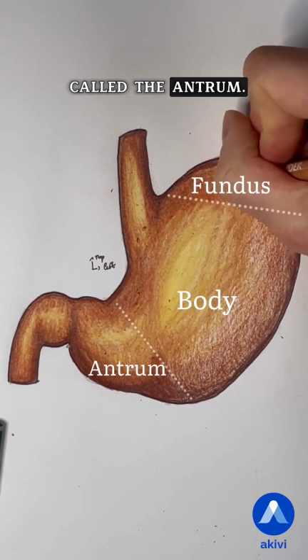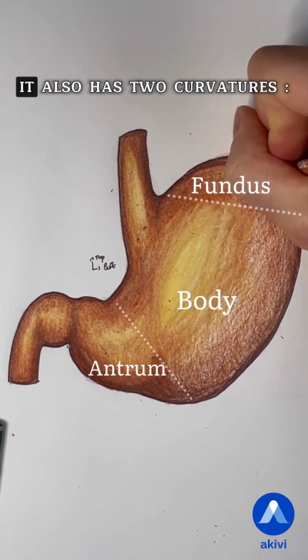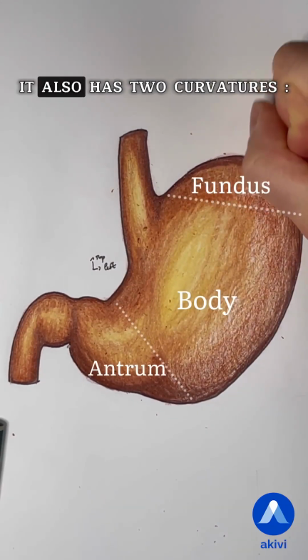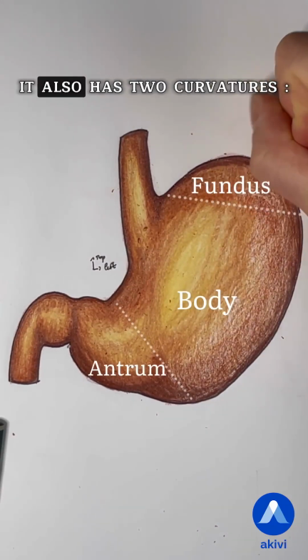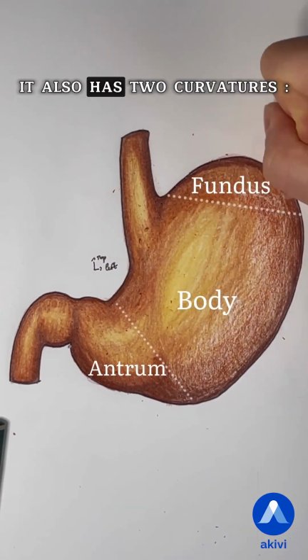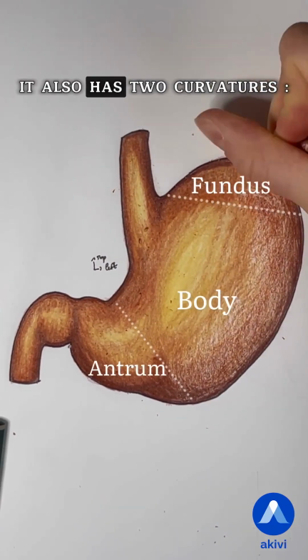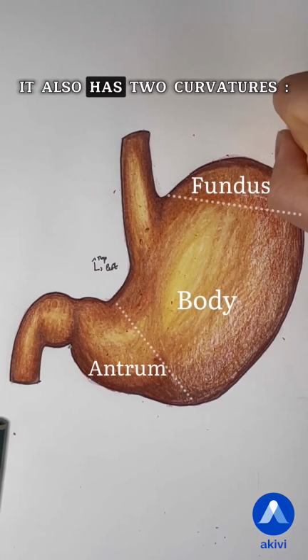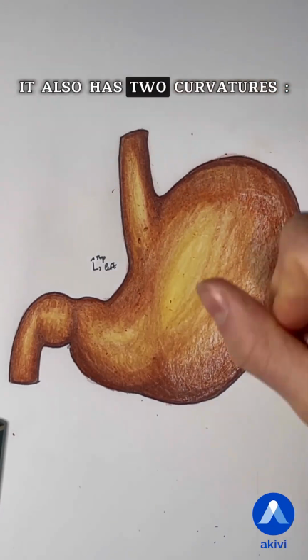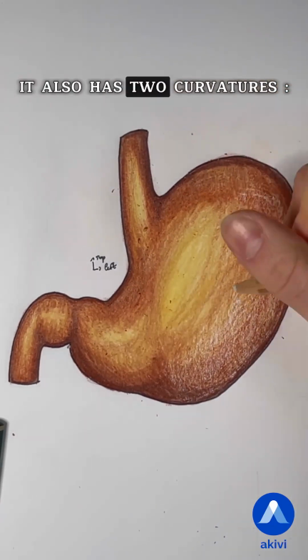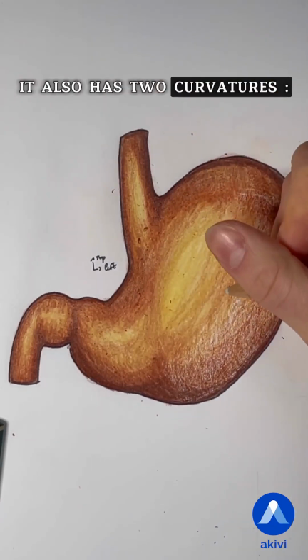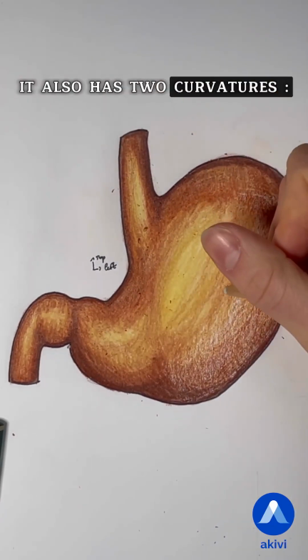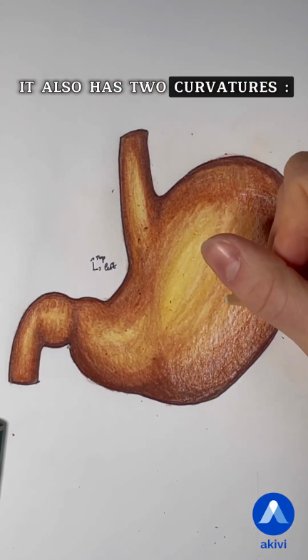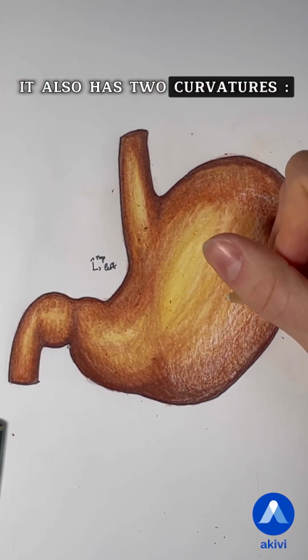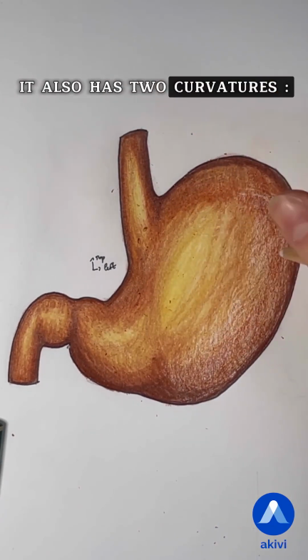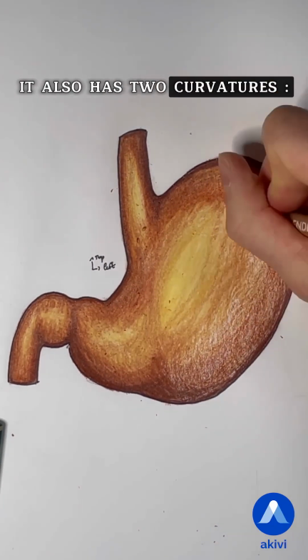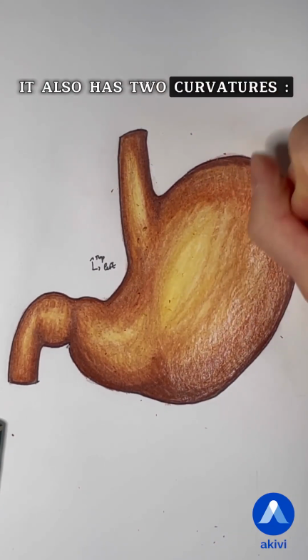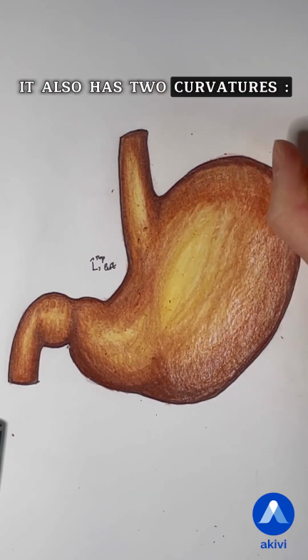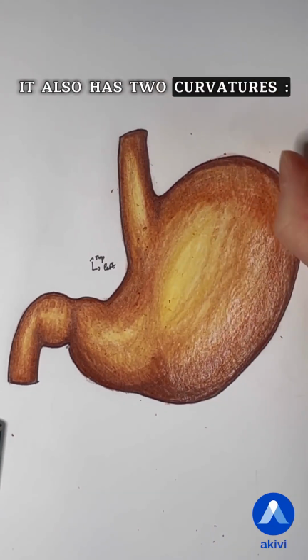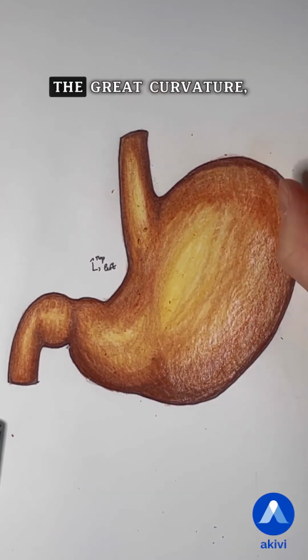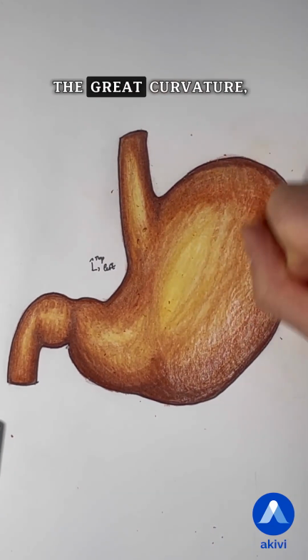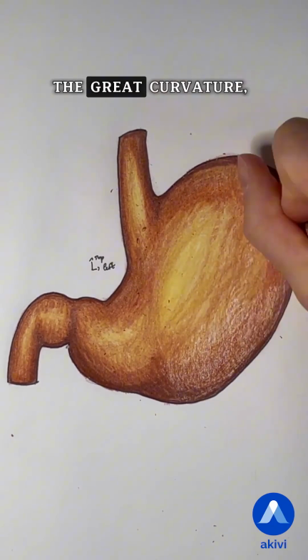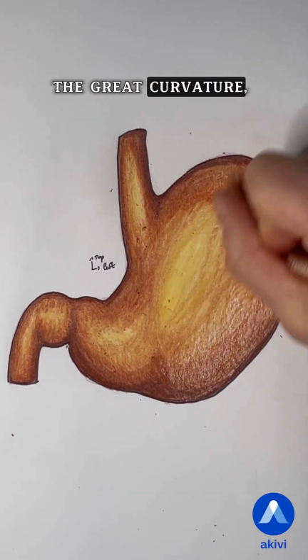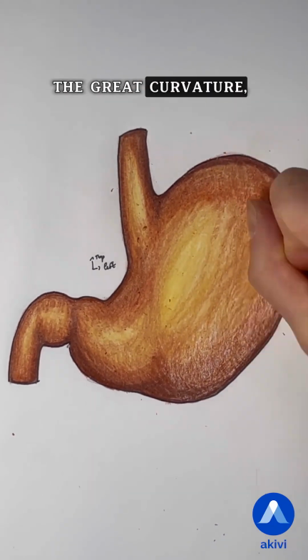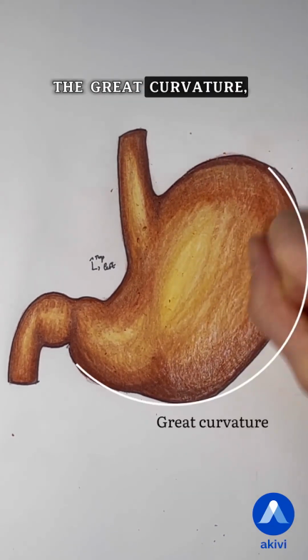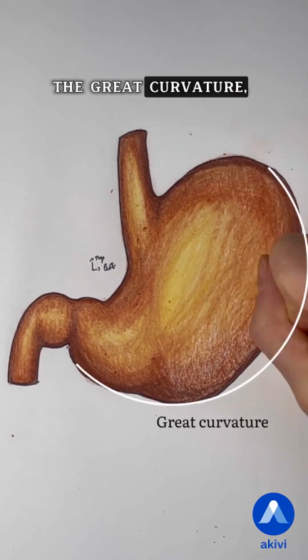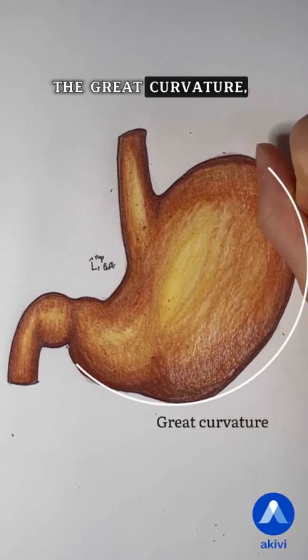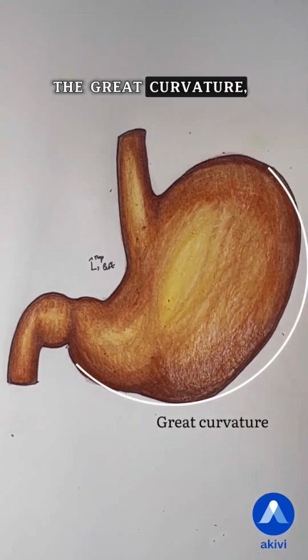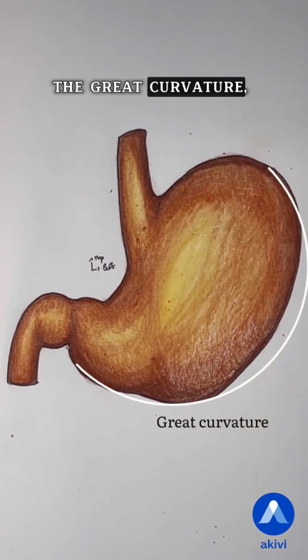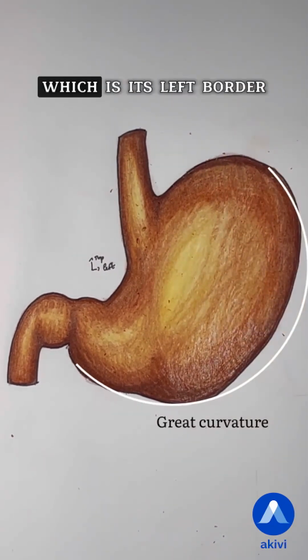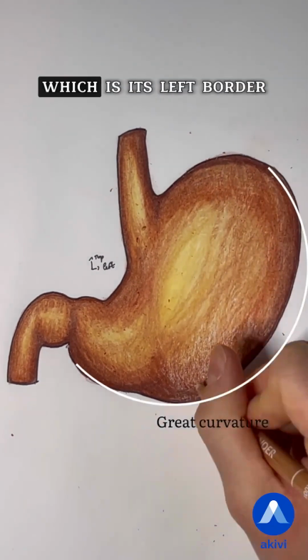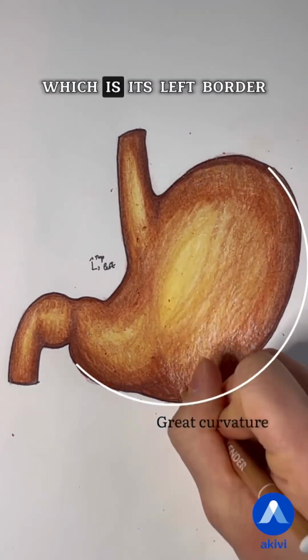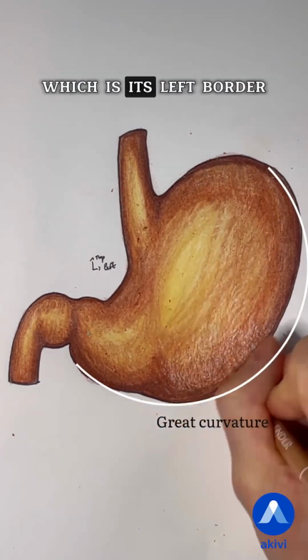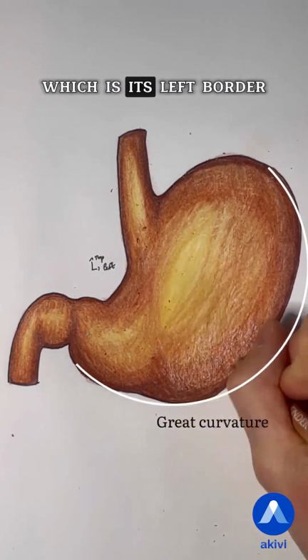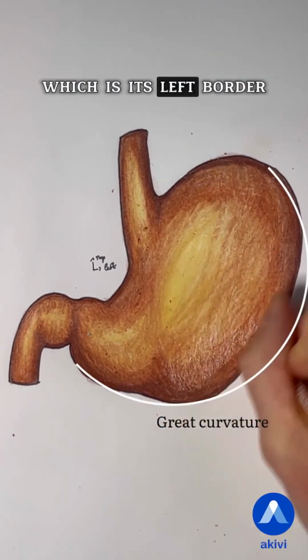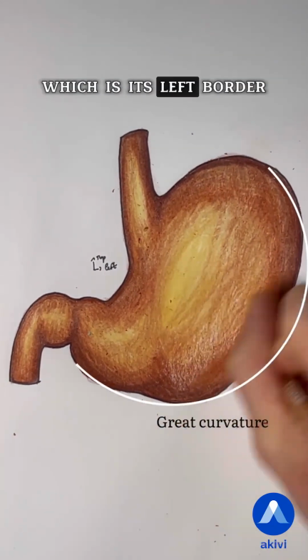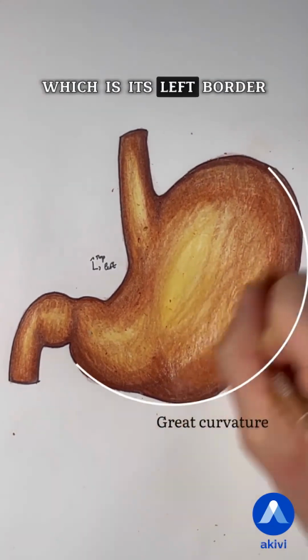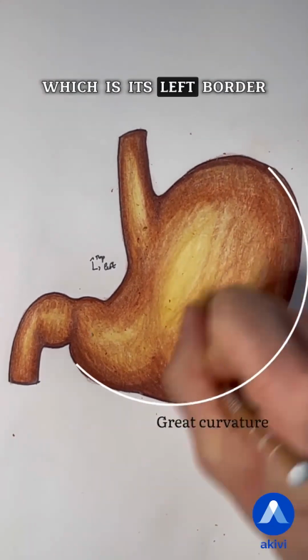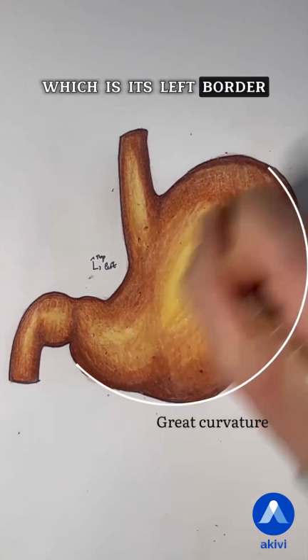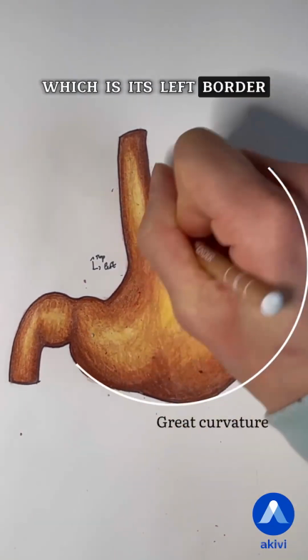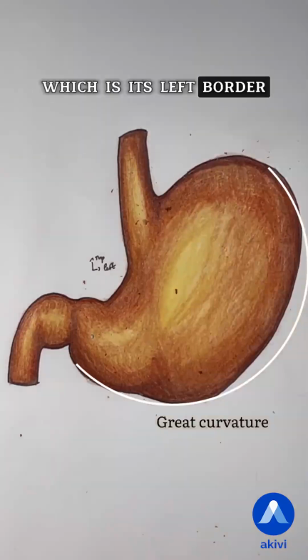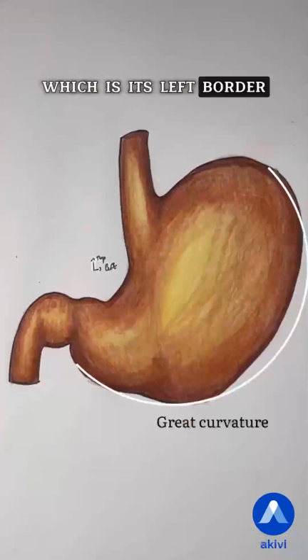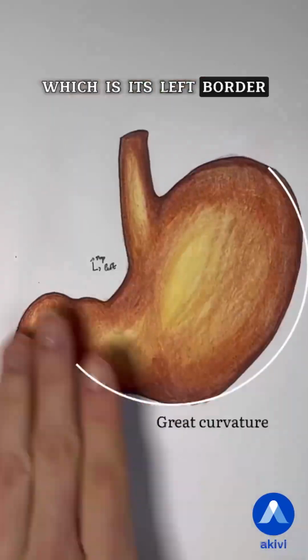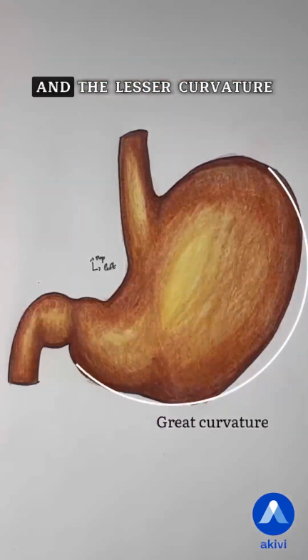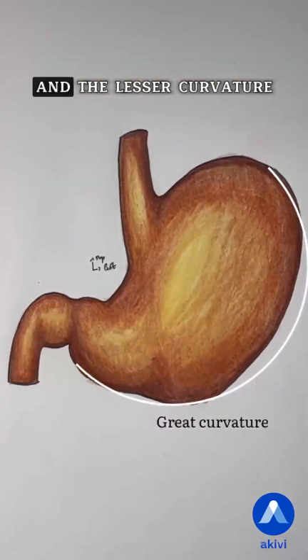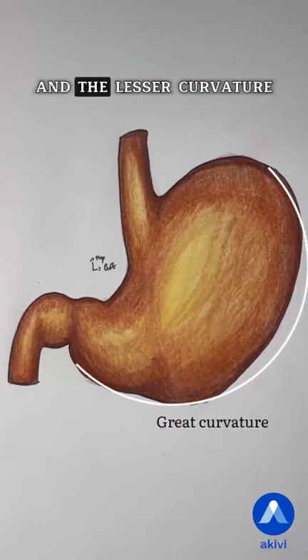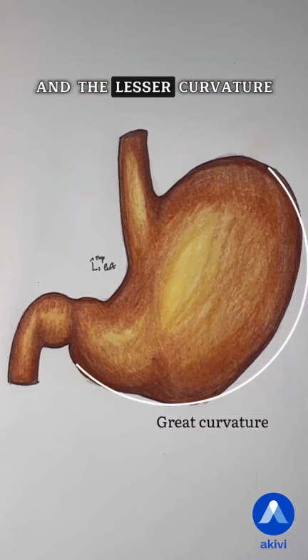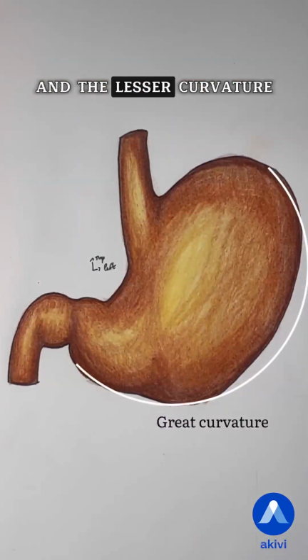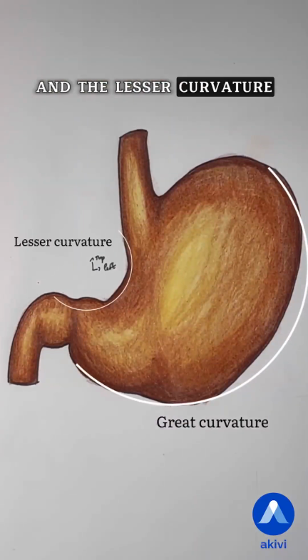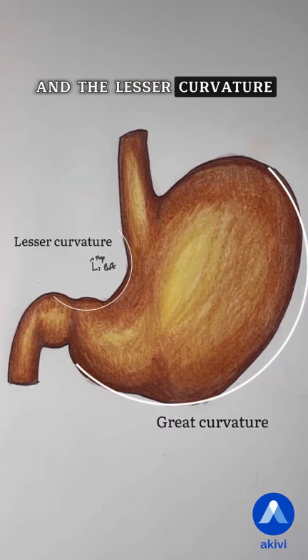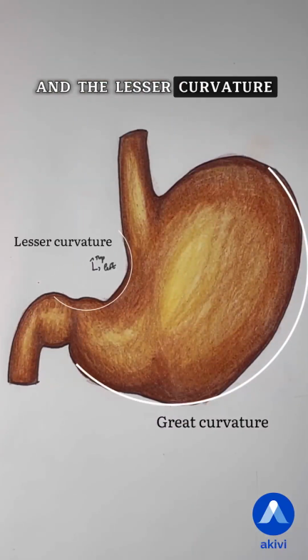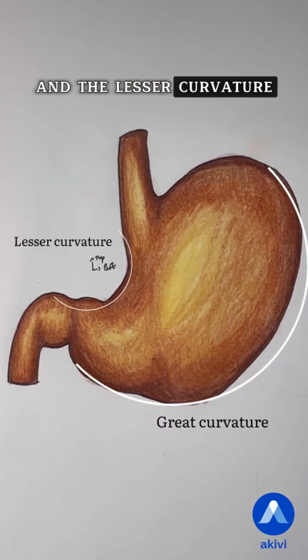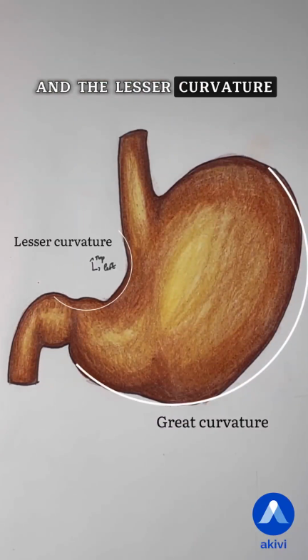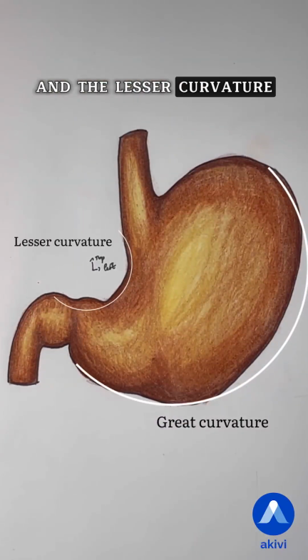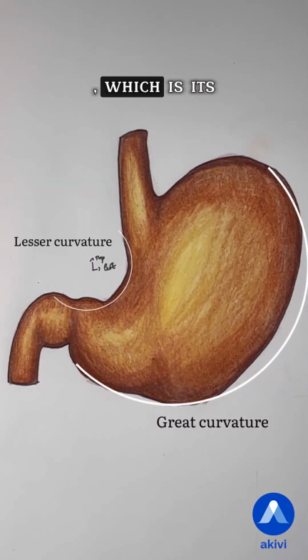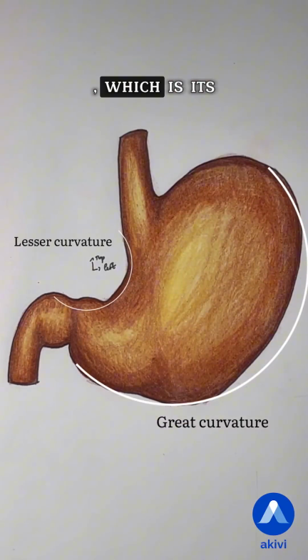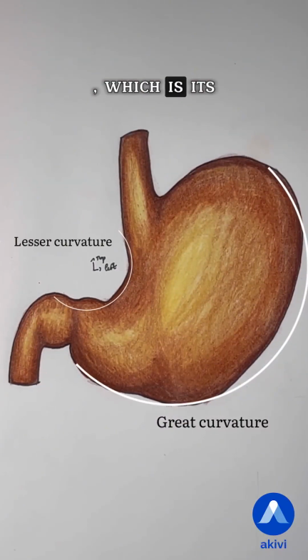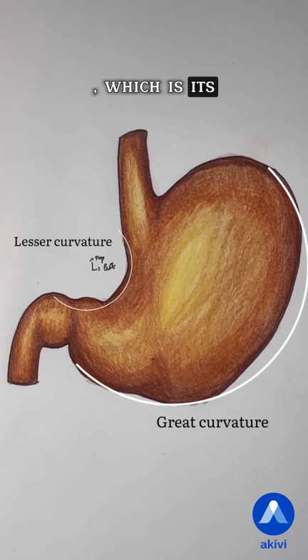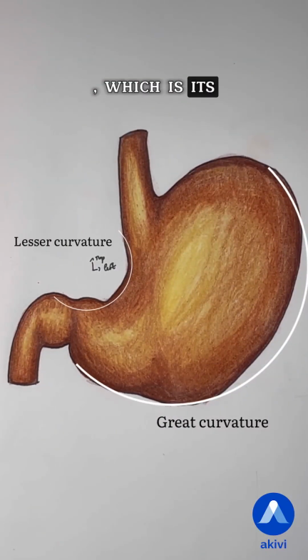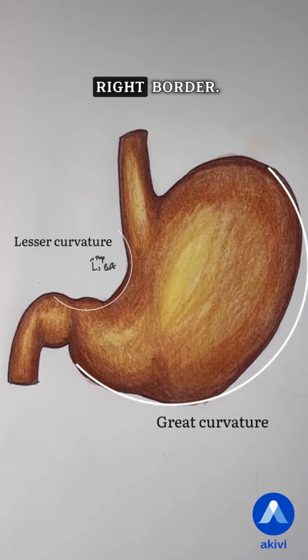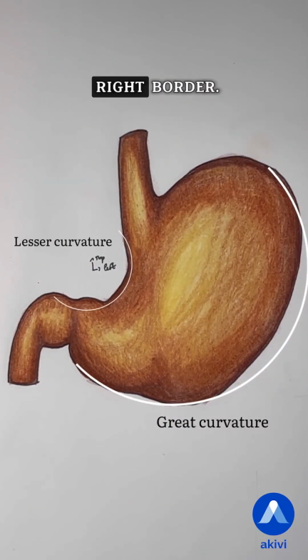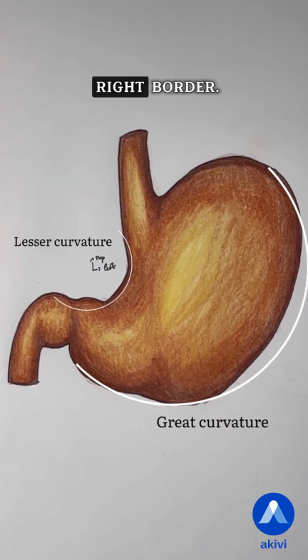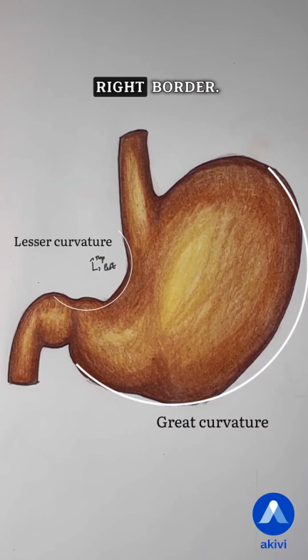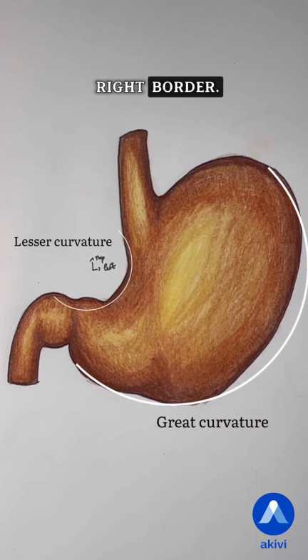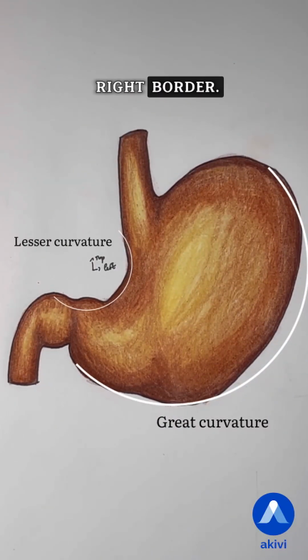It also has two curvatures: the great curvature, which is its left border, and the lesser curvature, which is its right border.